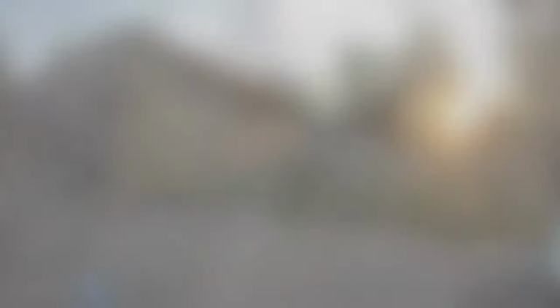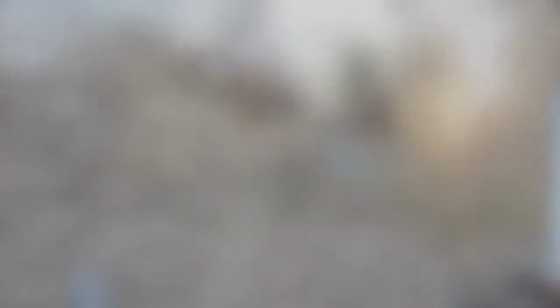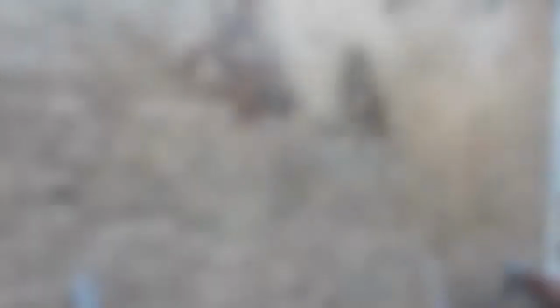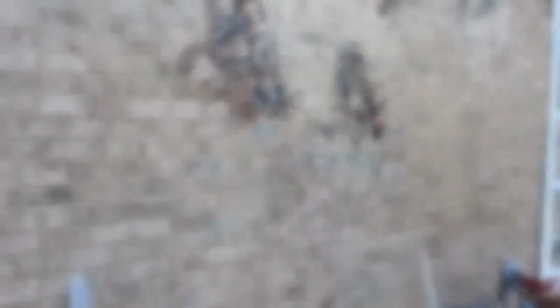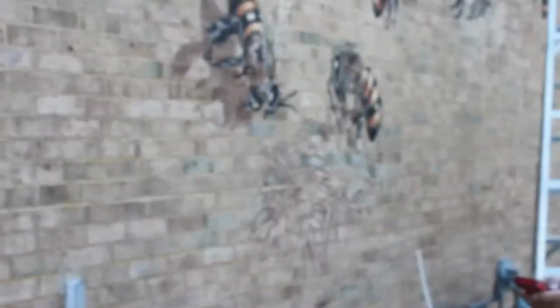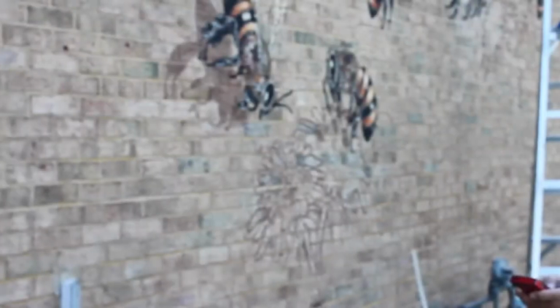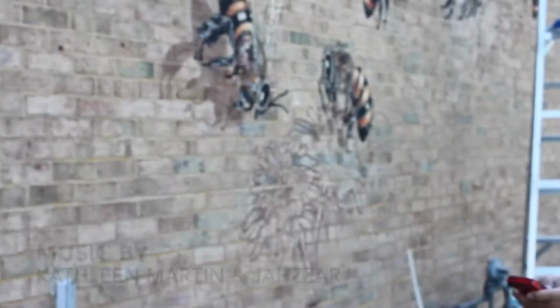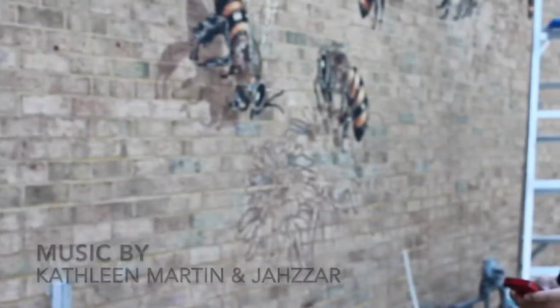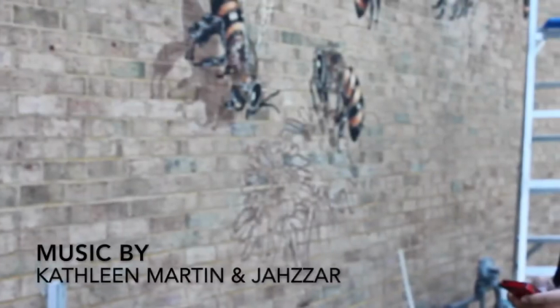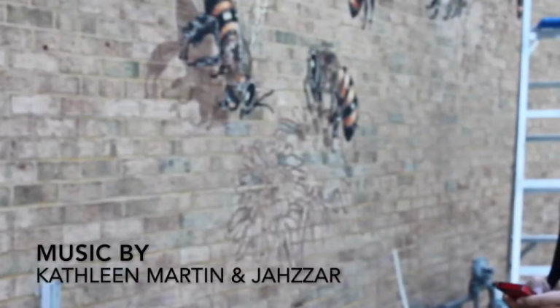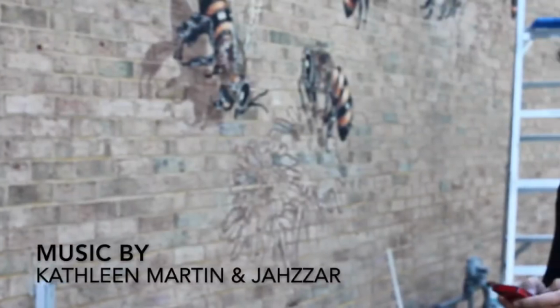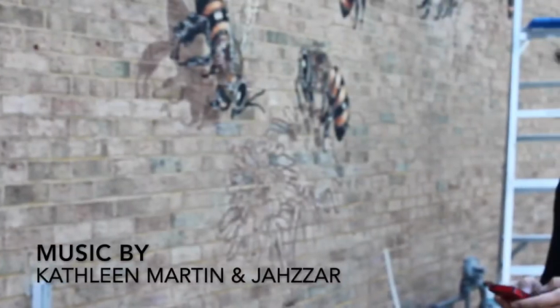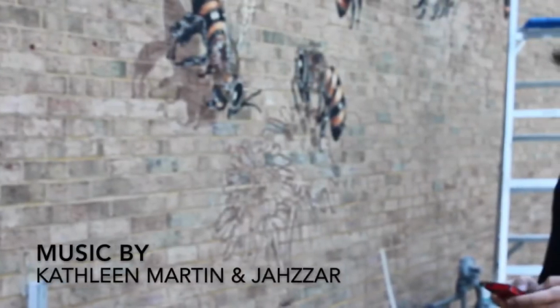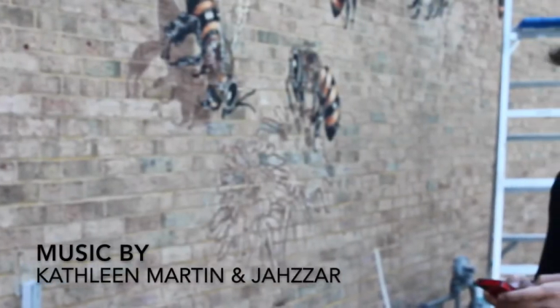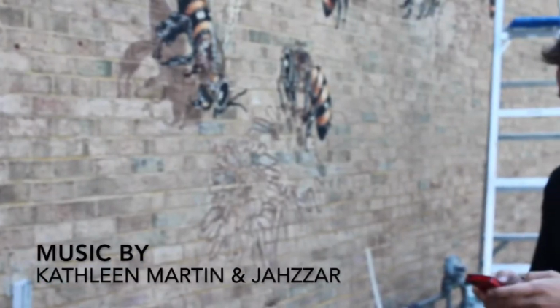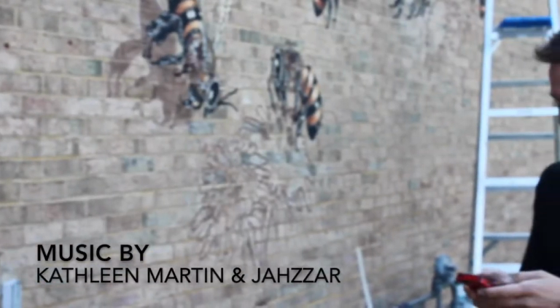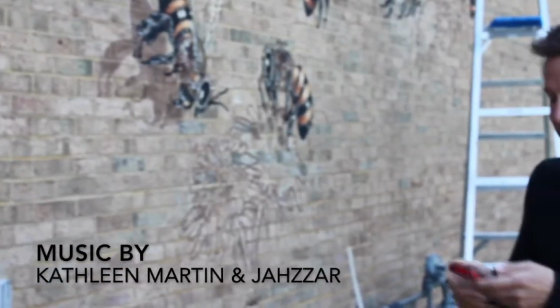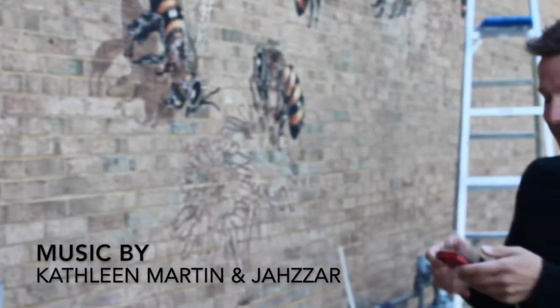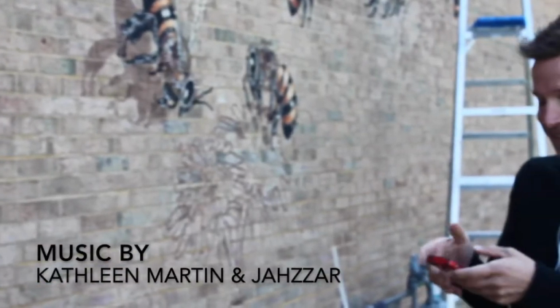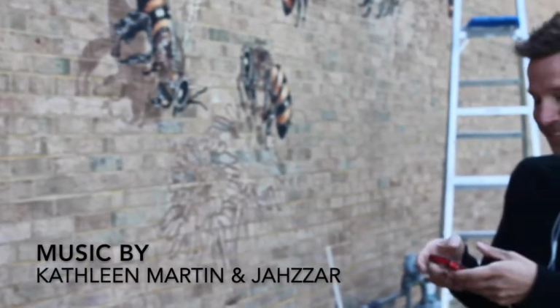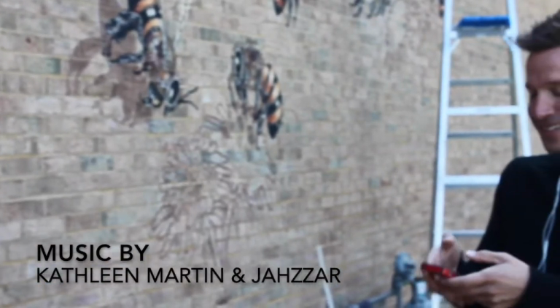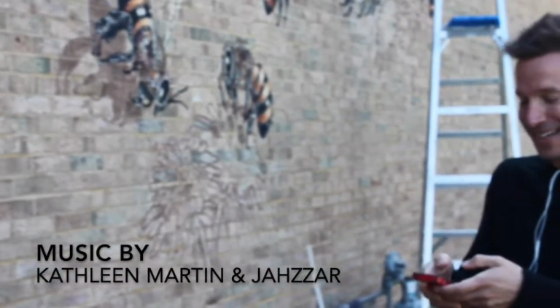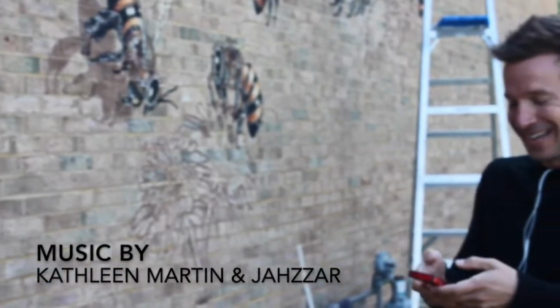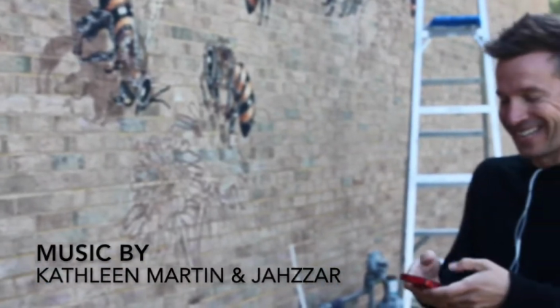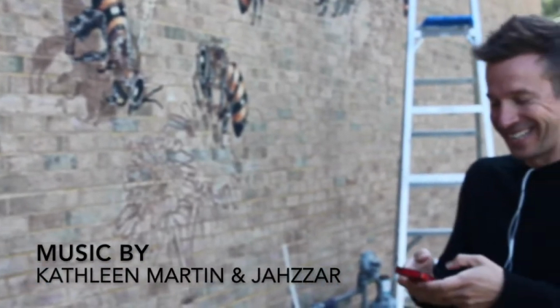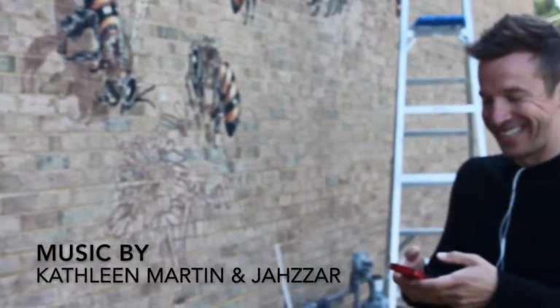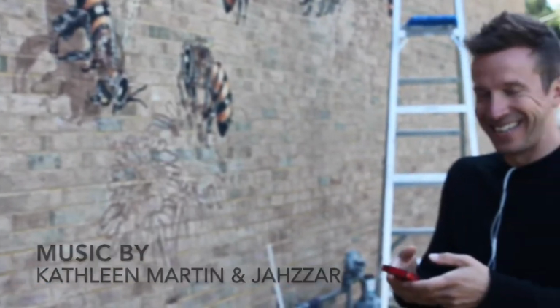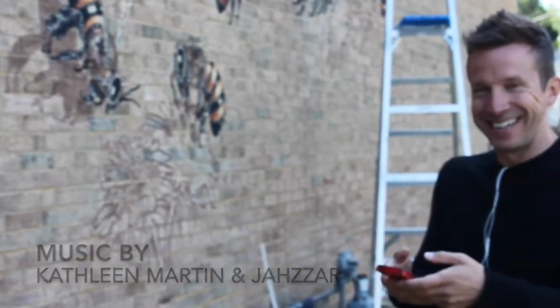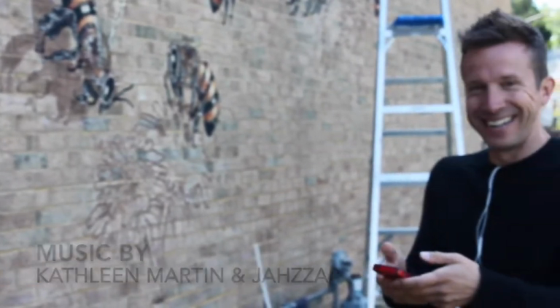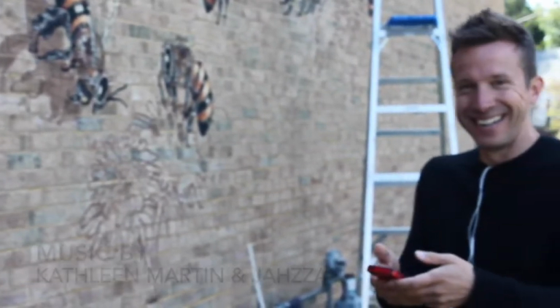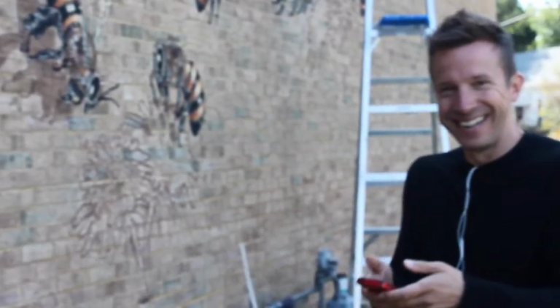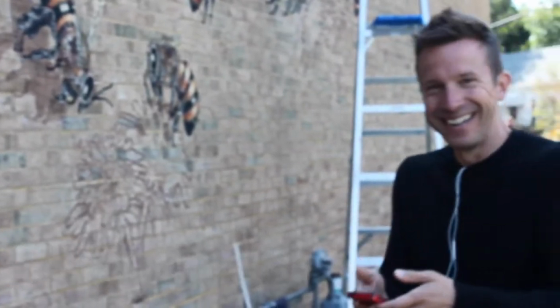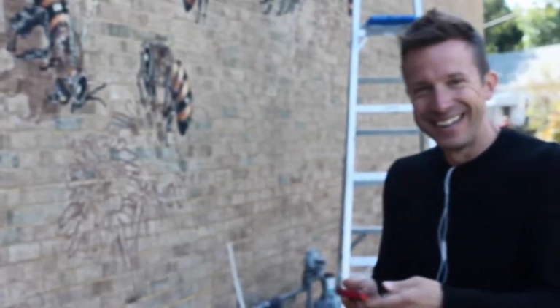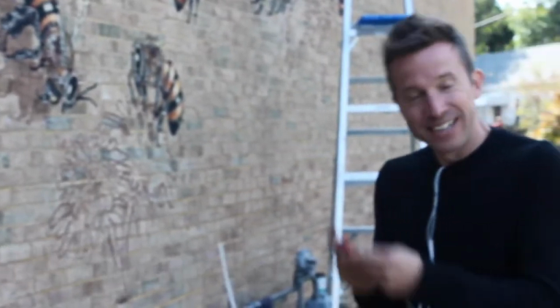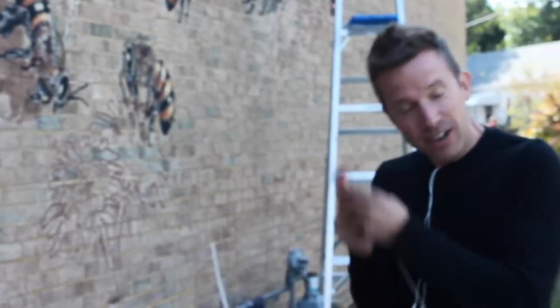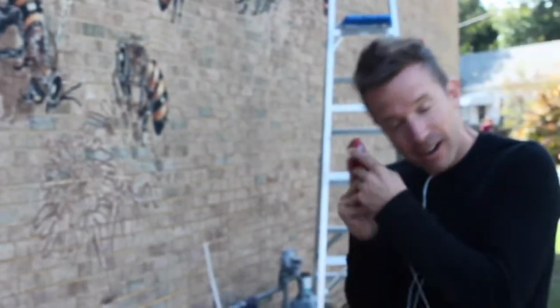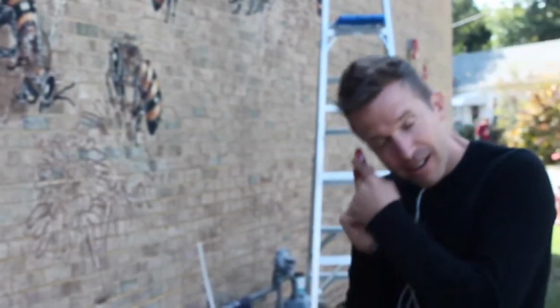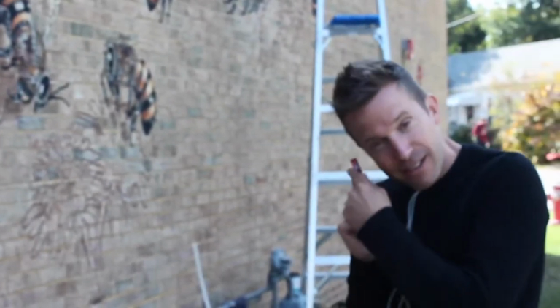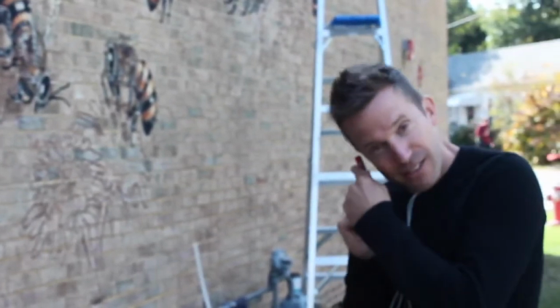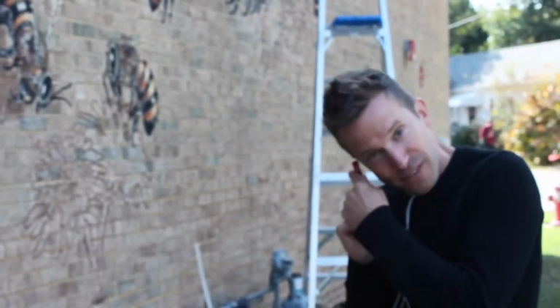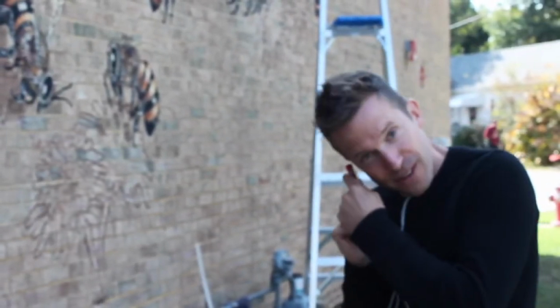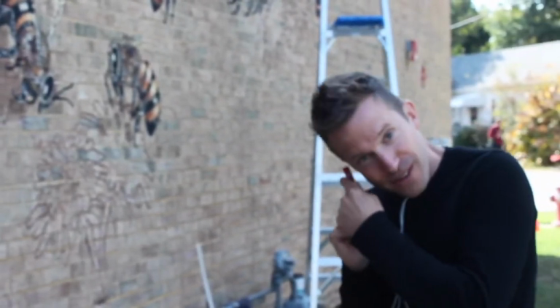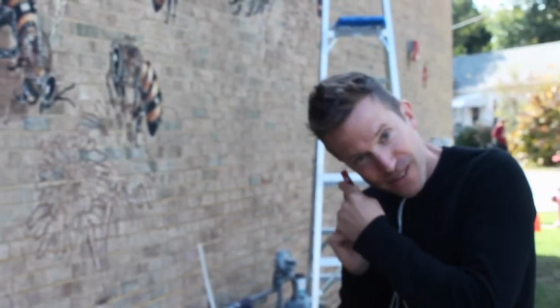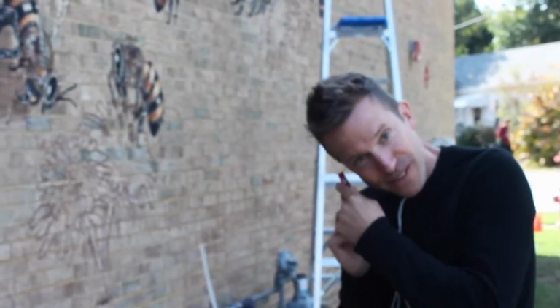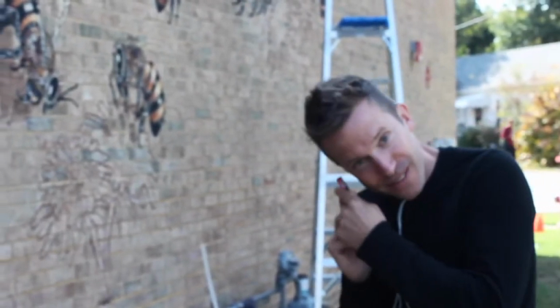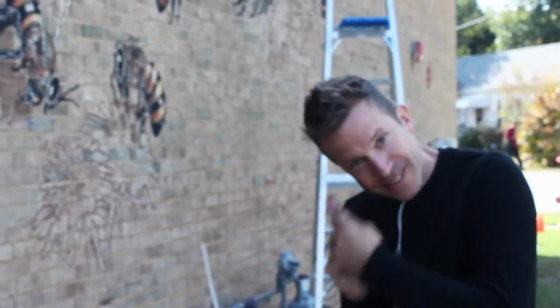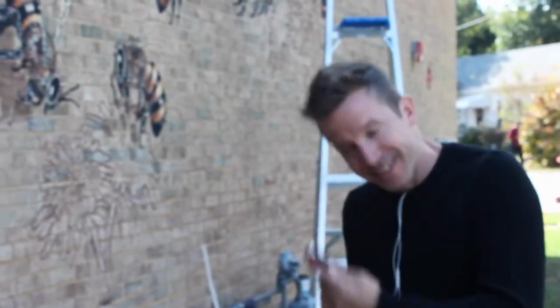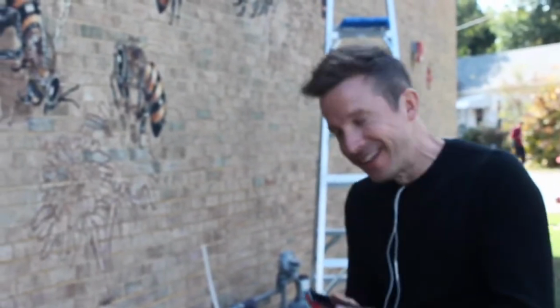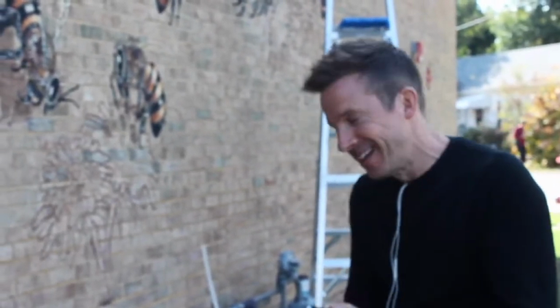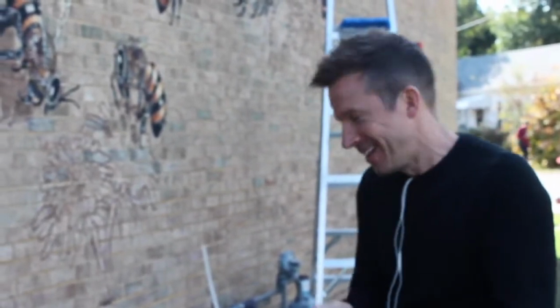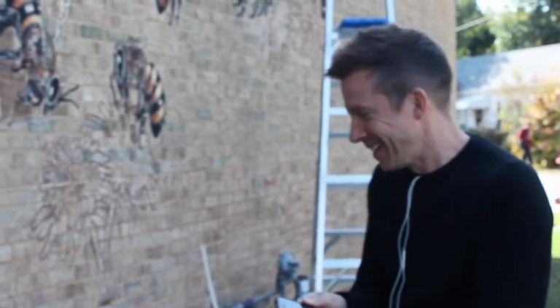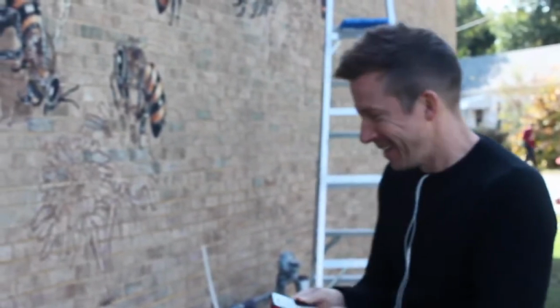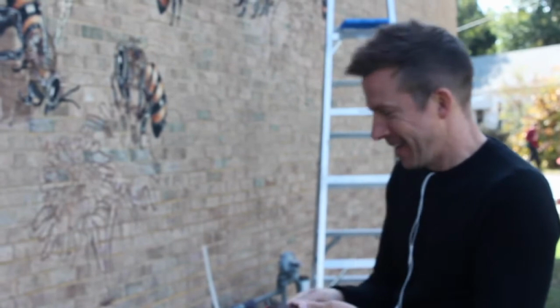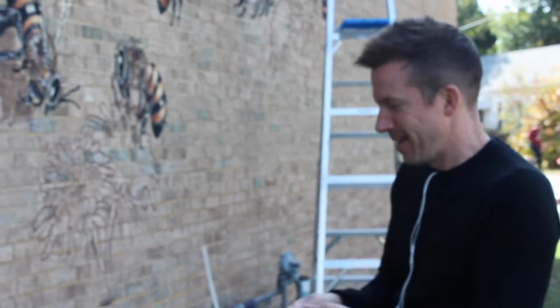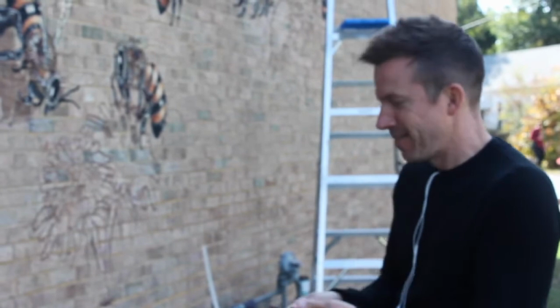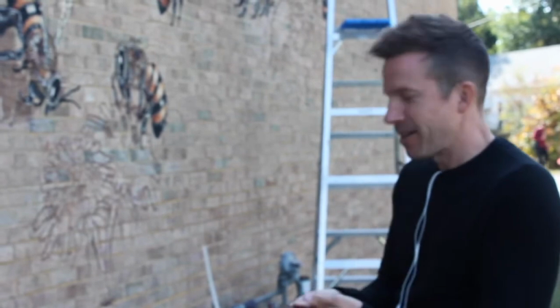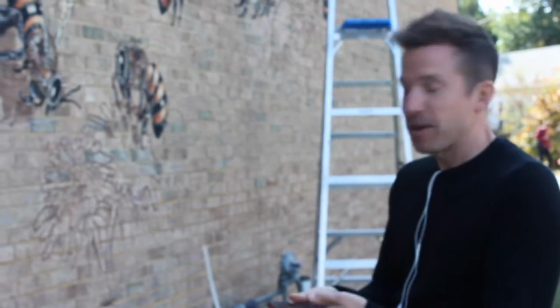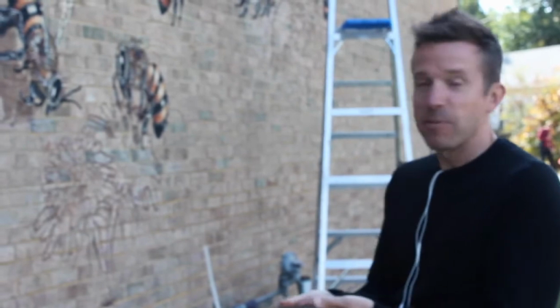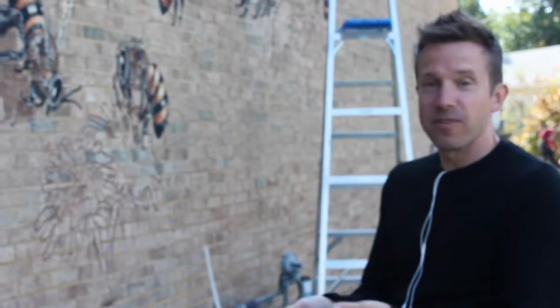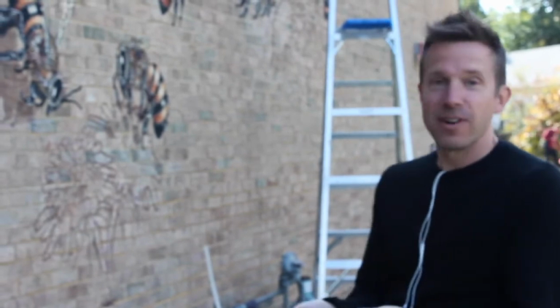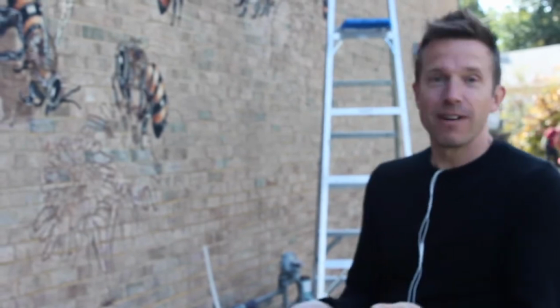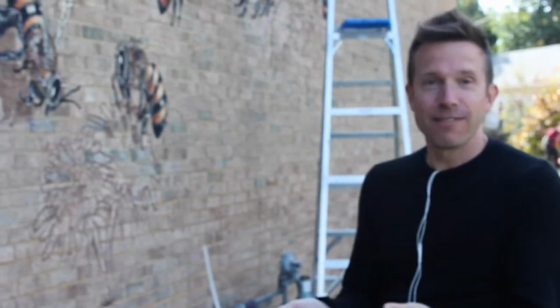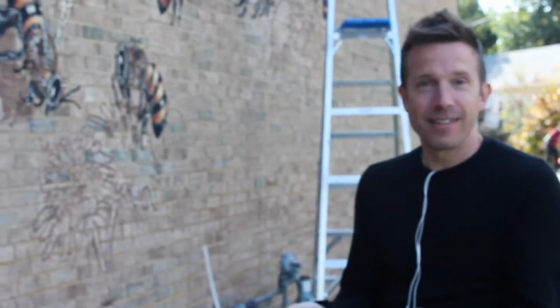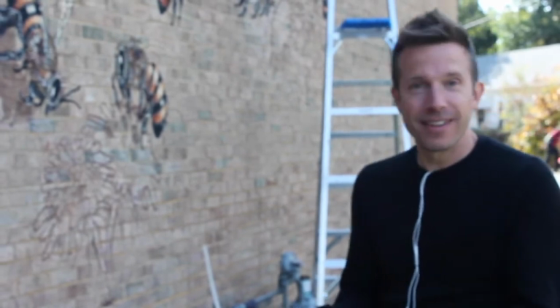This is Matt painting a mural. Texting. Talking on the phone. Having a cup of coffee.